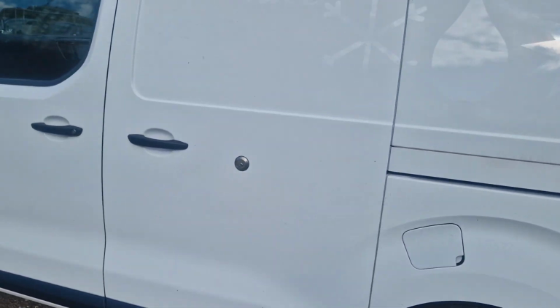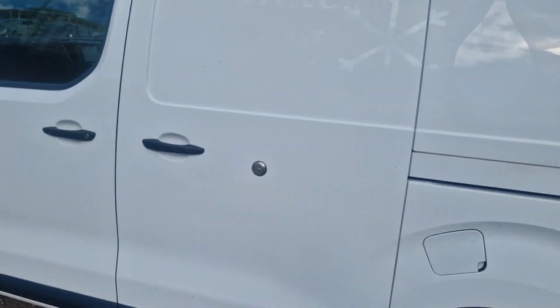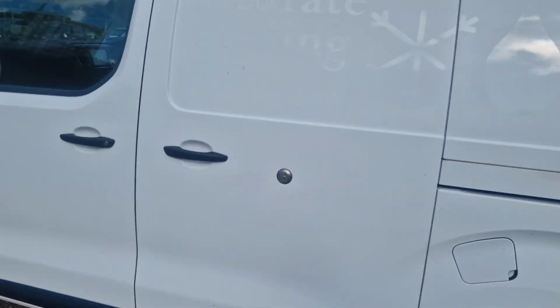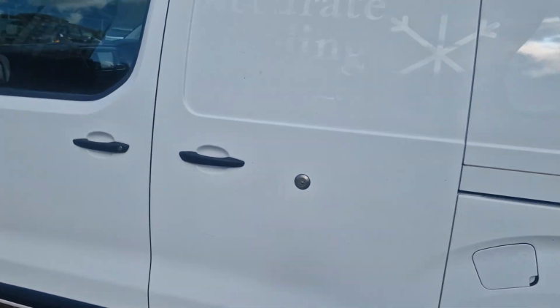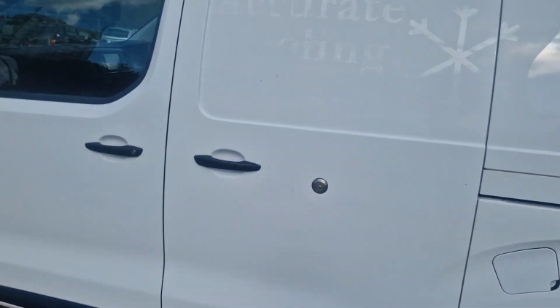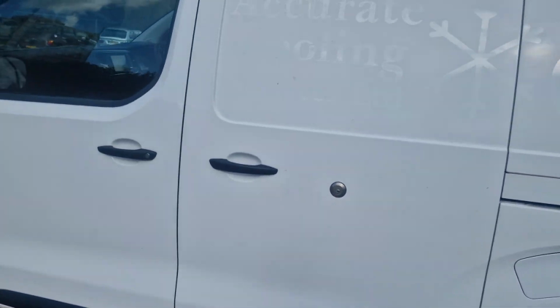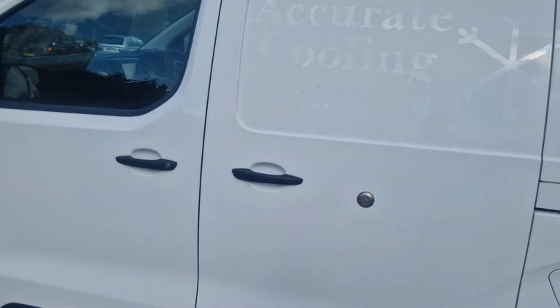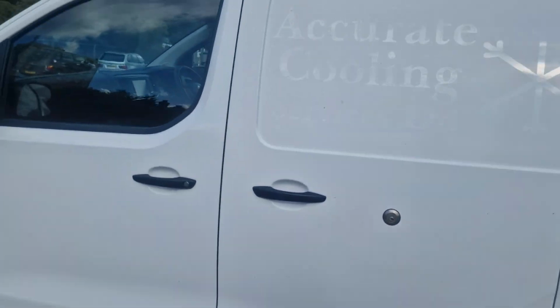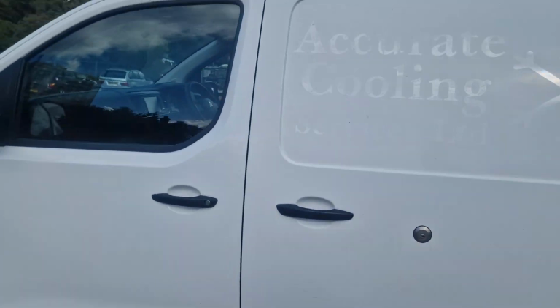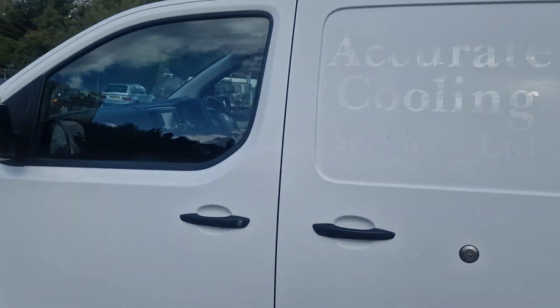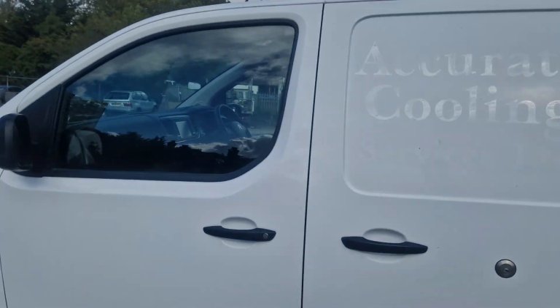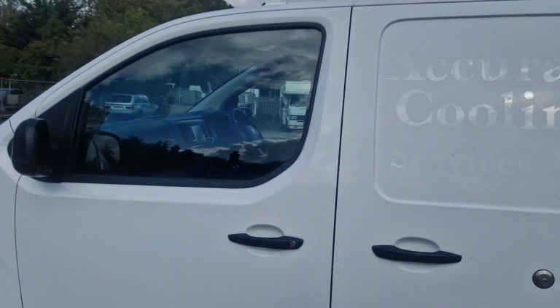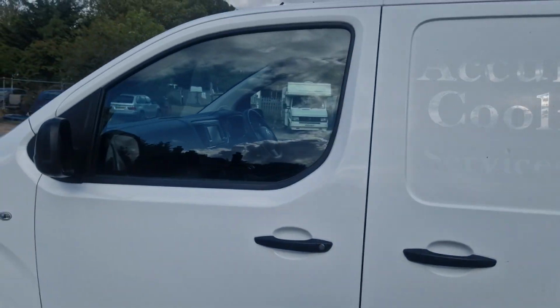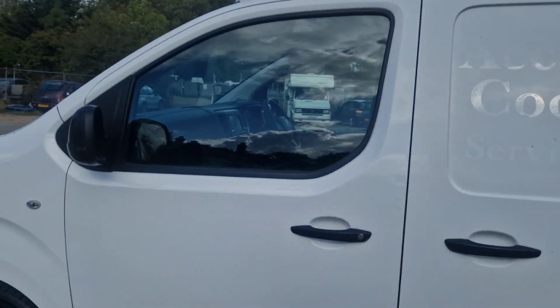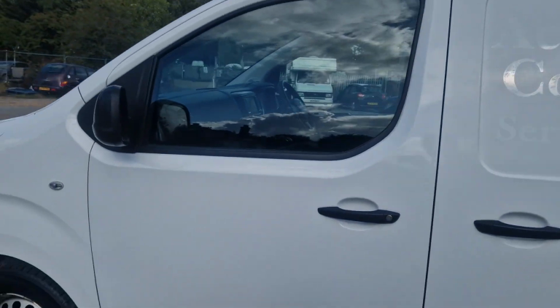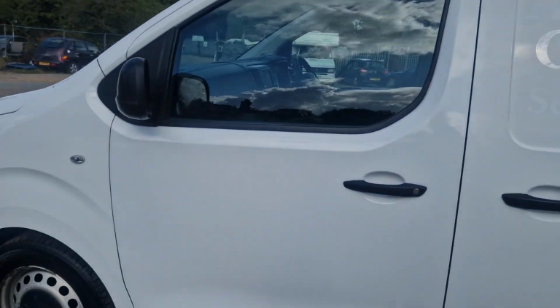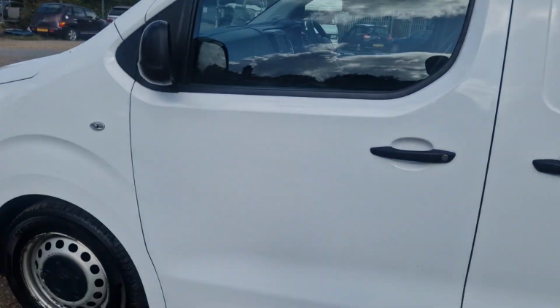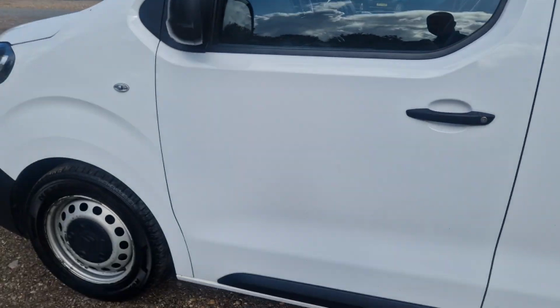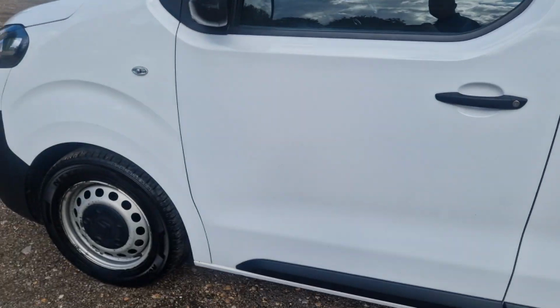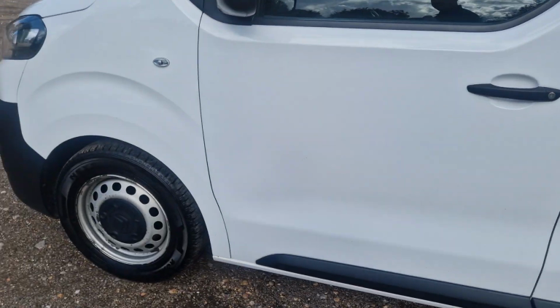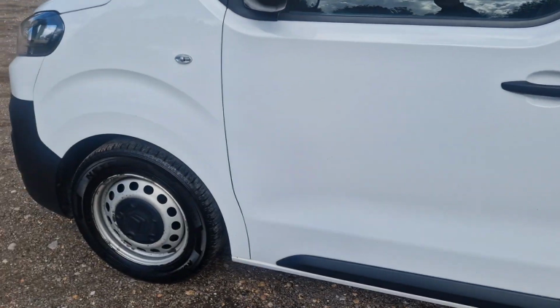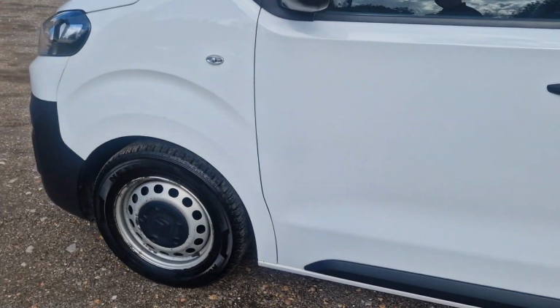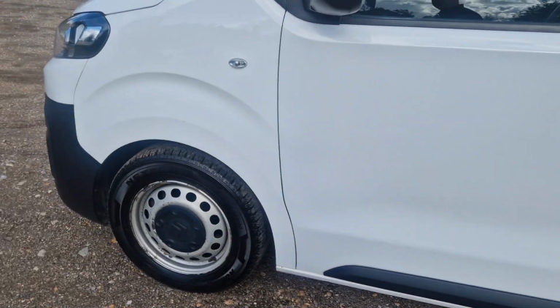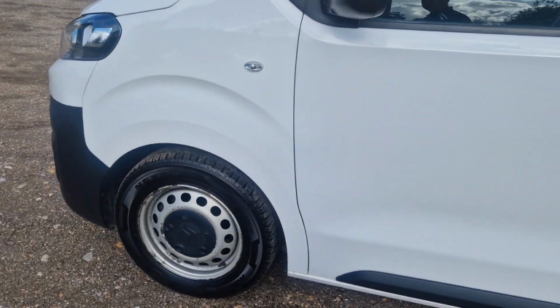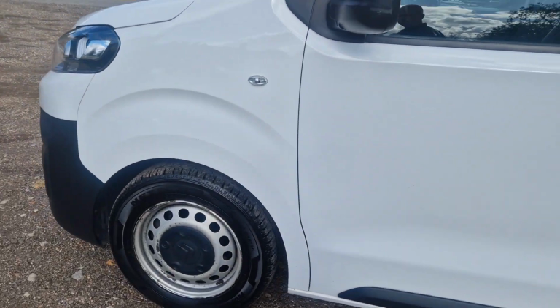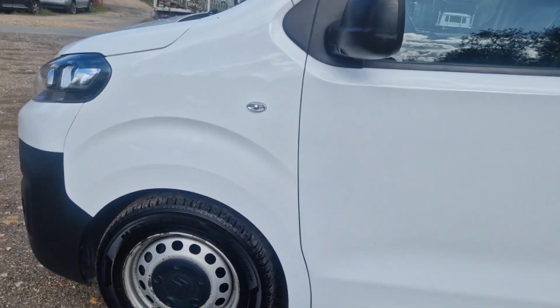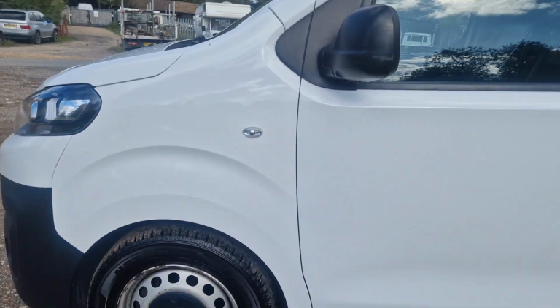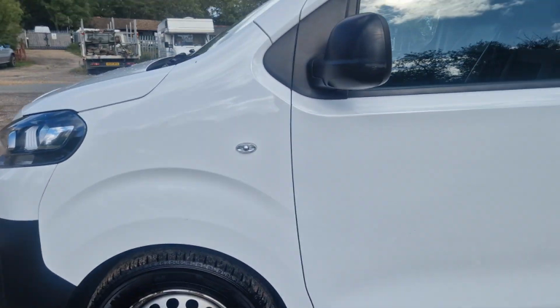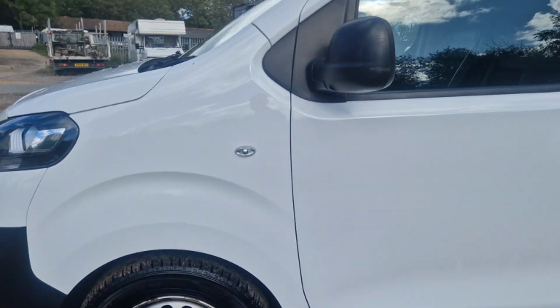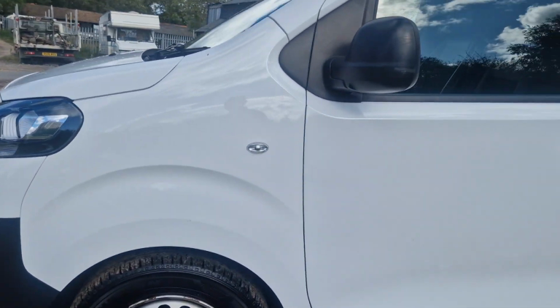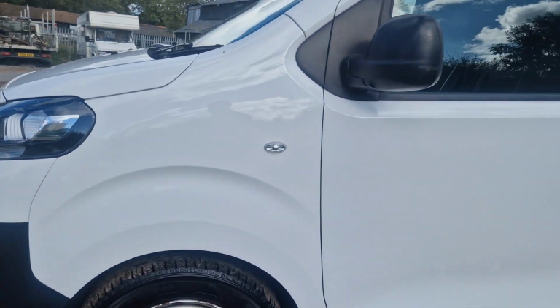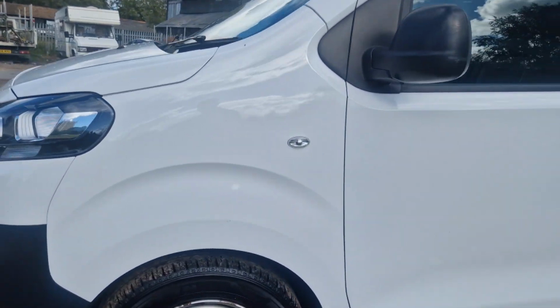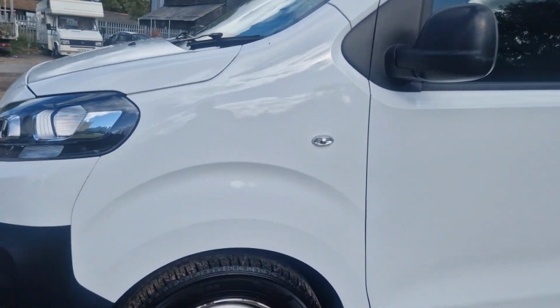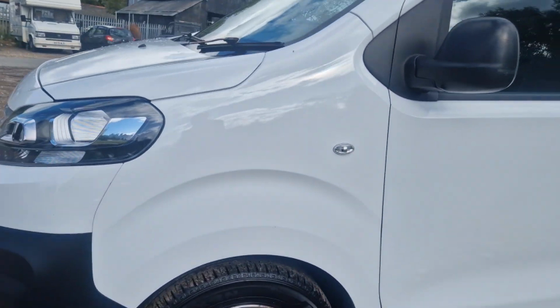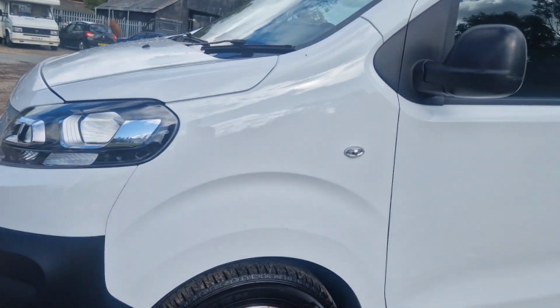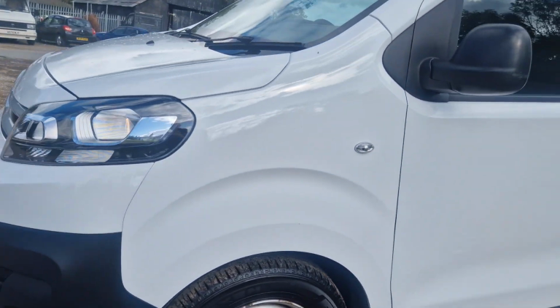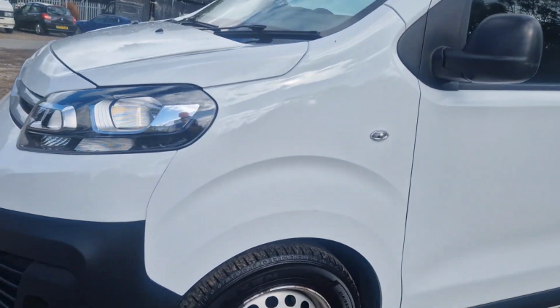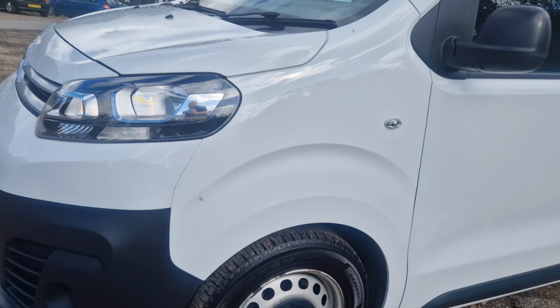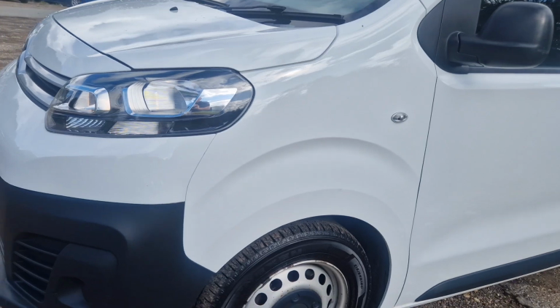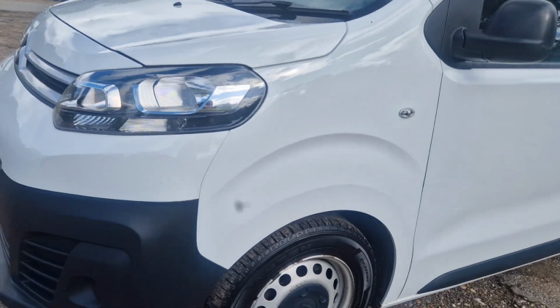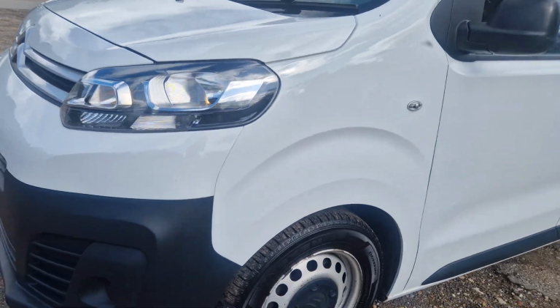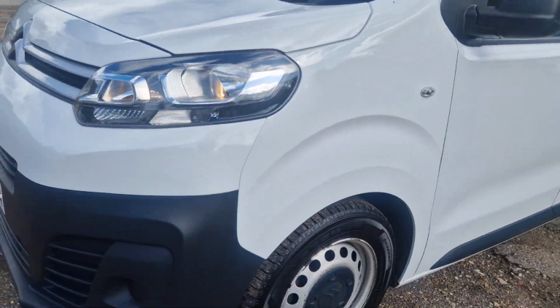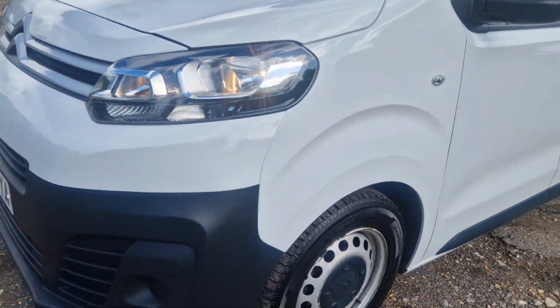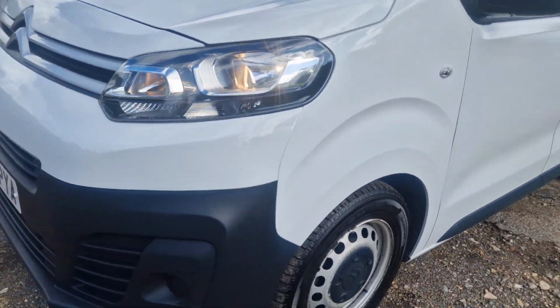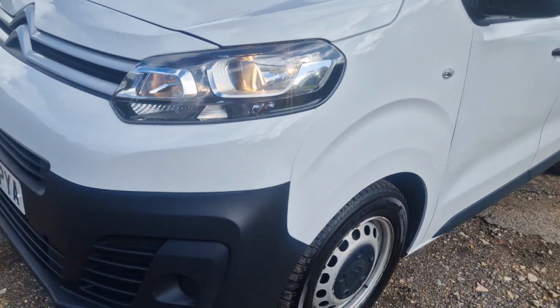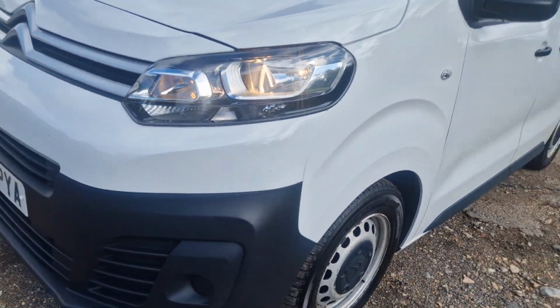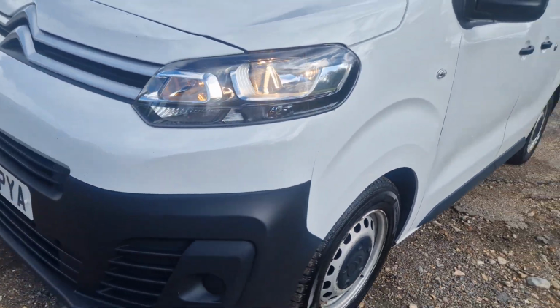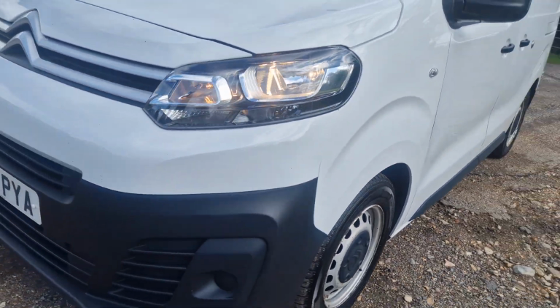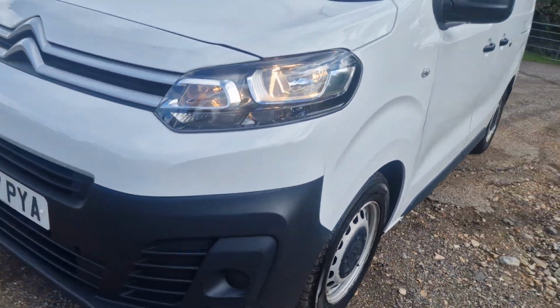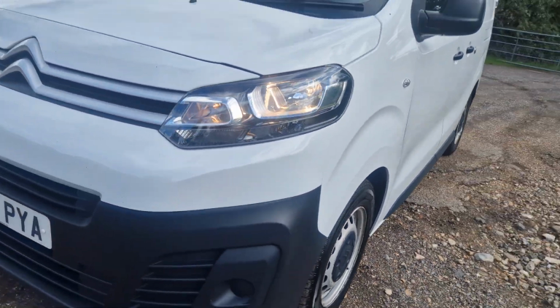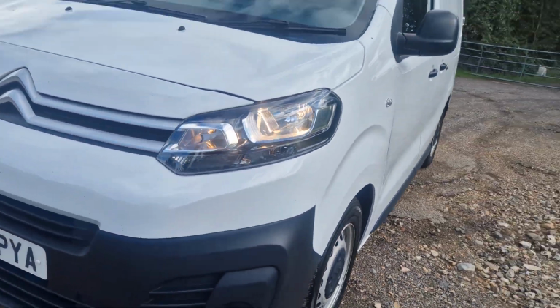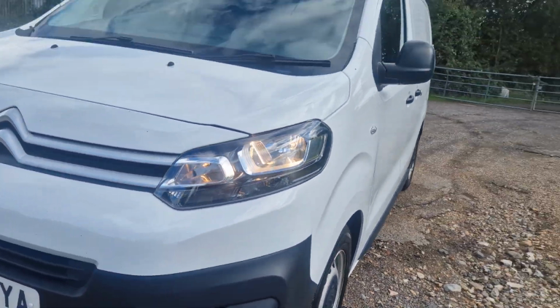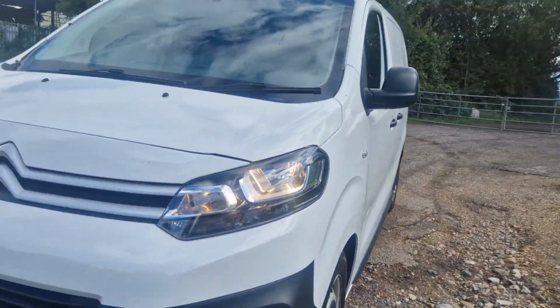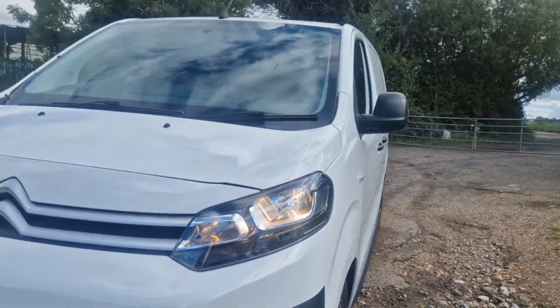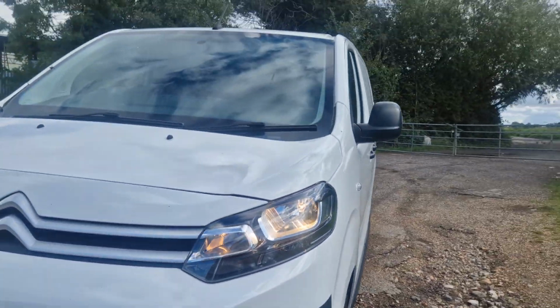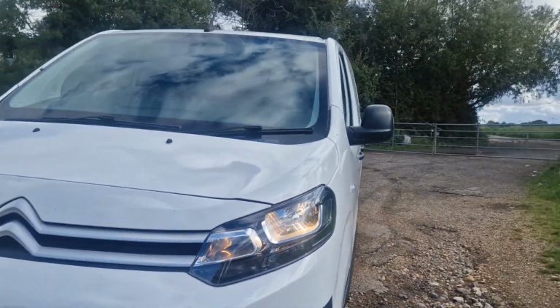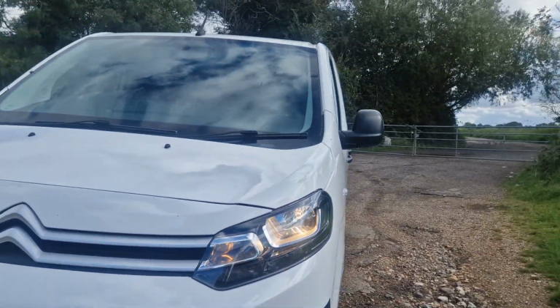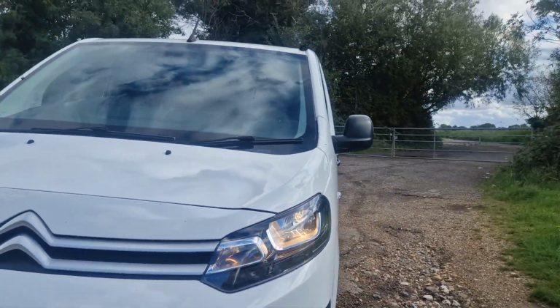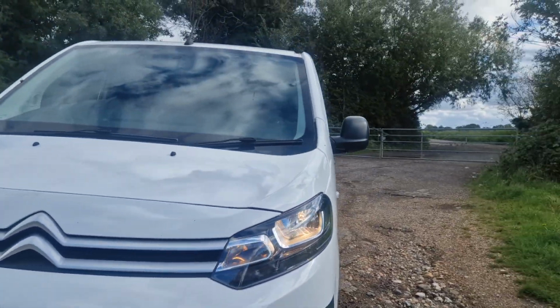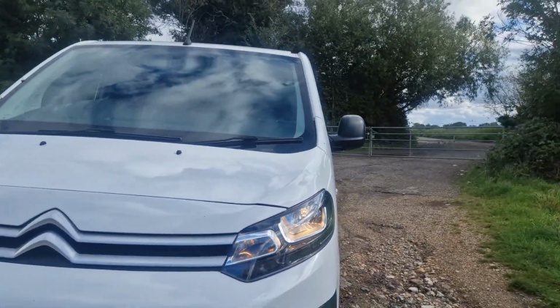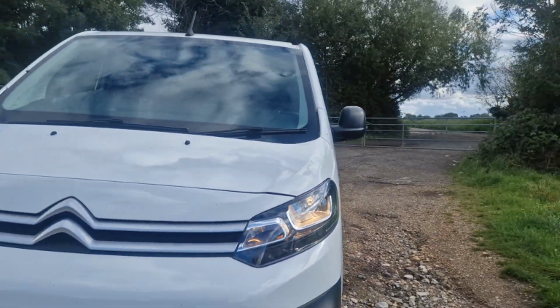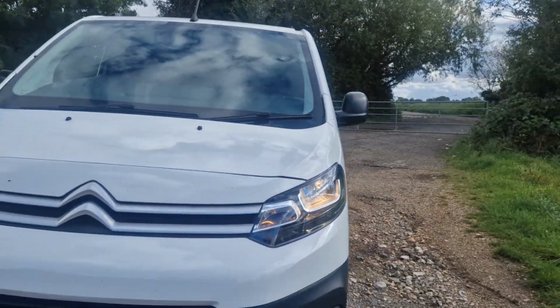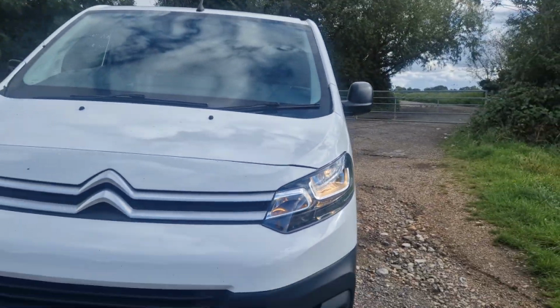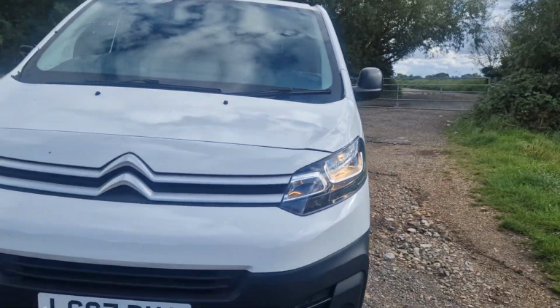I'll just show you inside the van in a minute. There's ply lining and stuff.